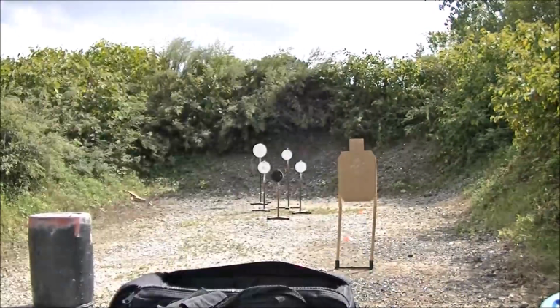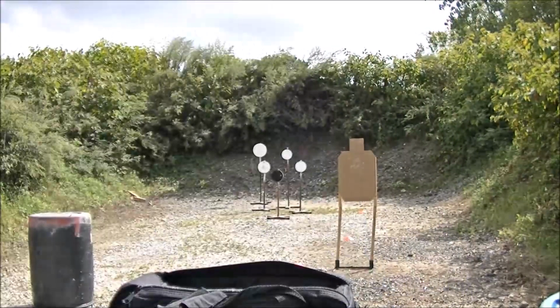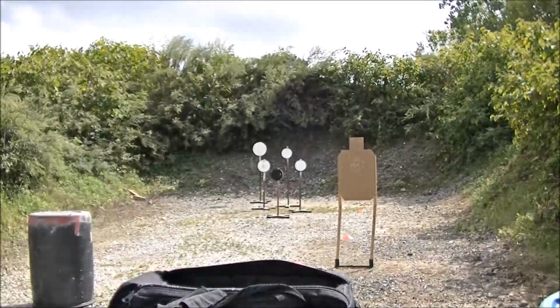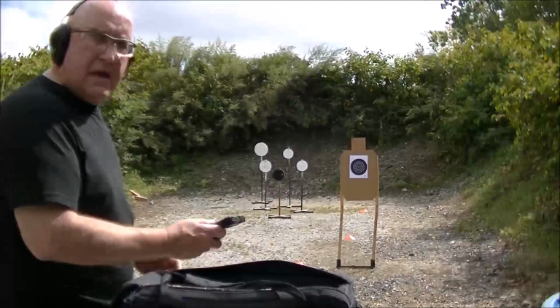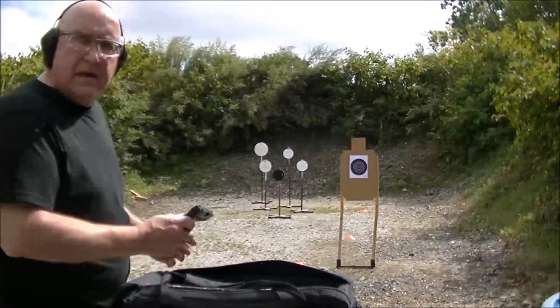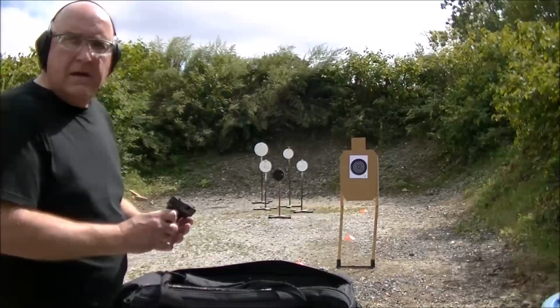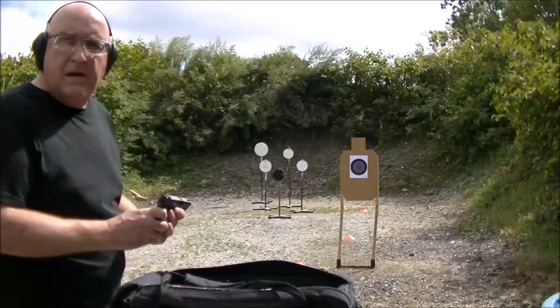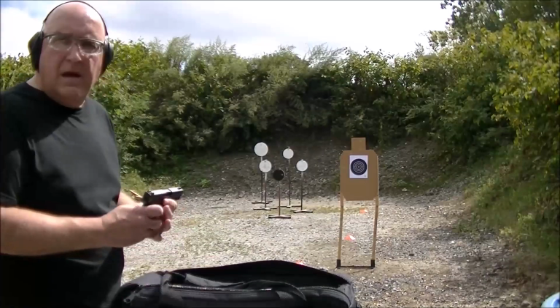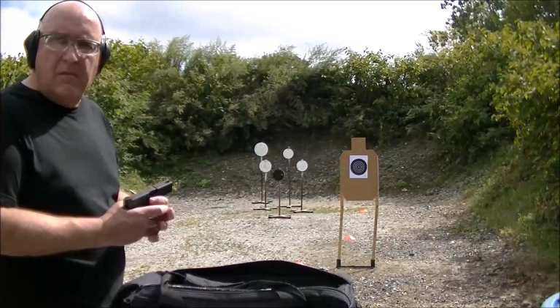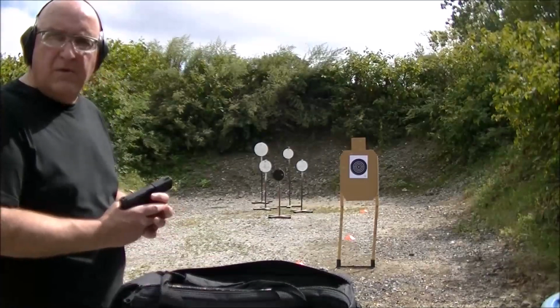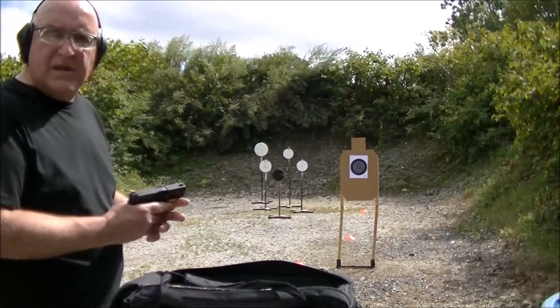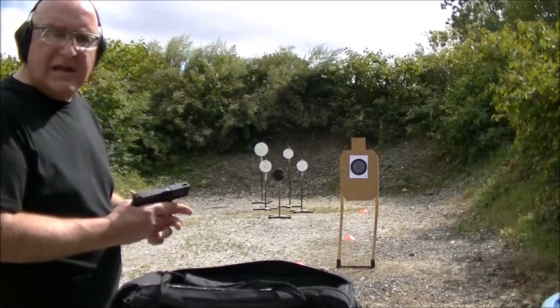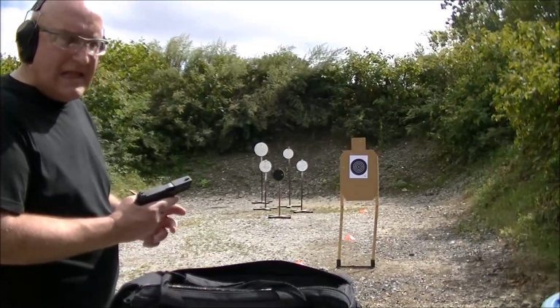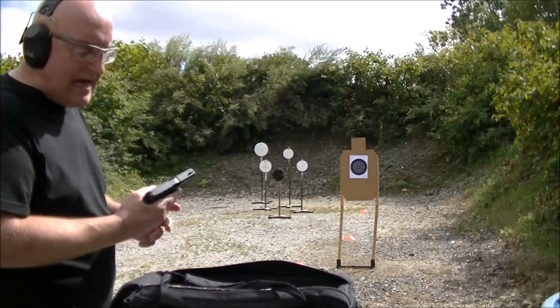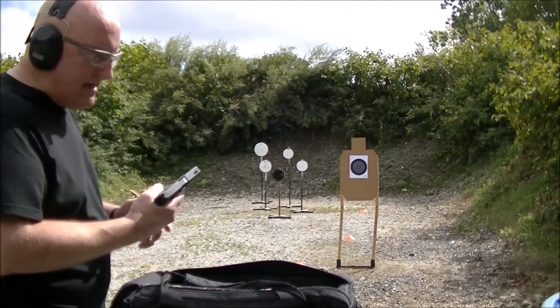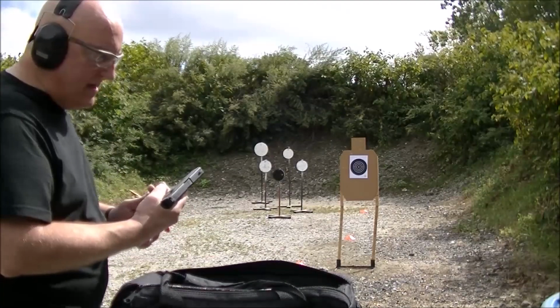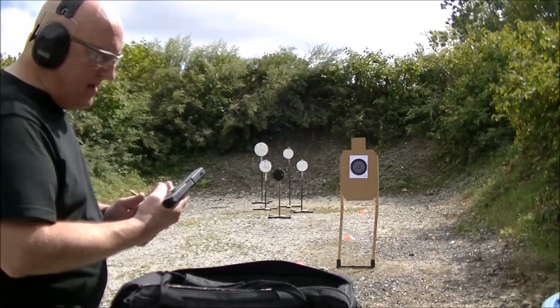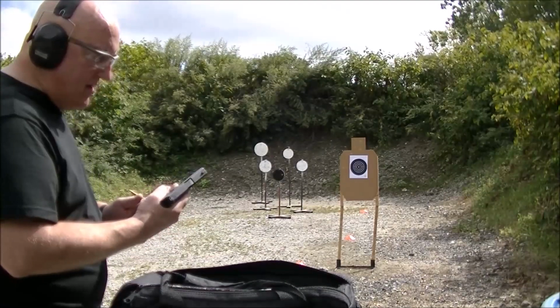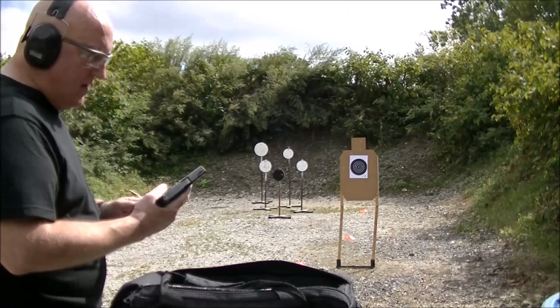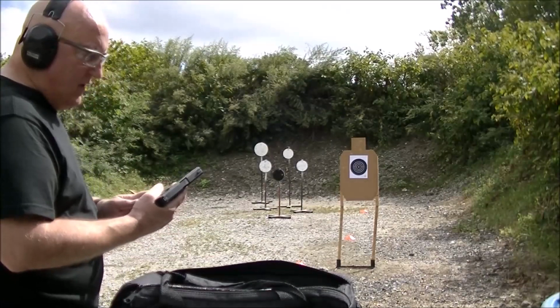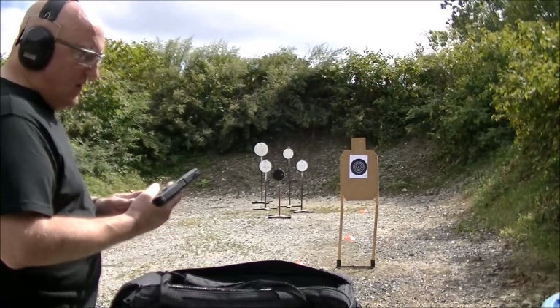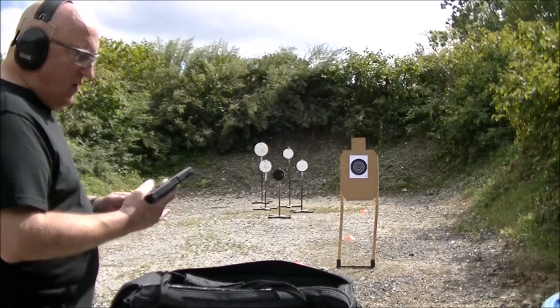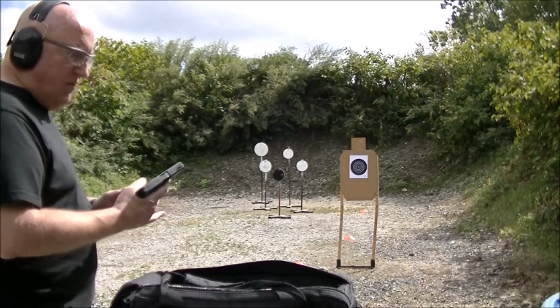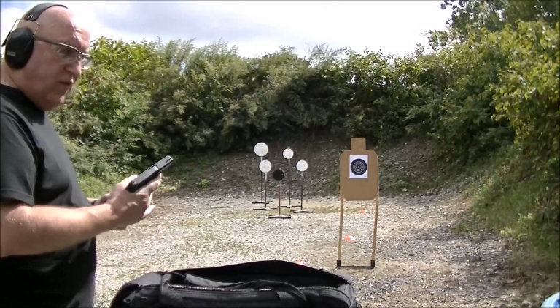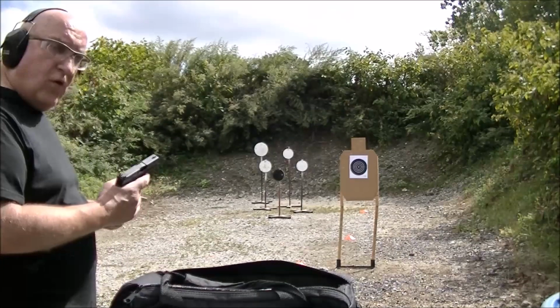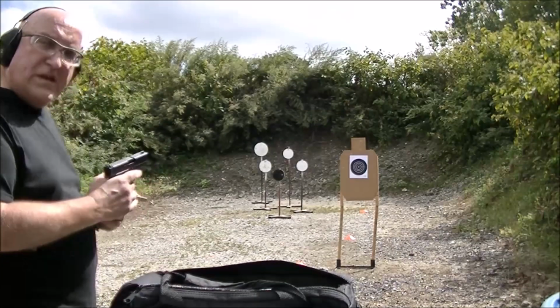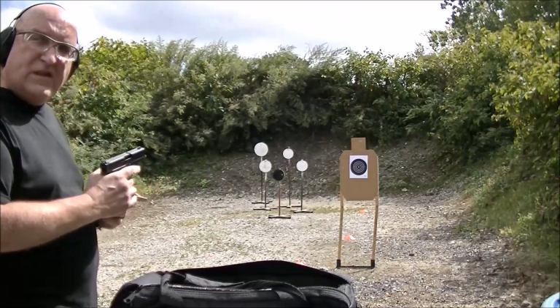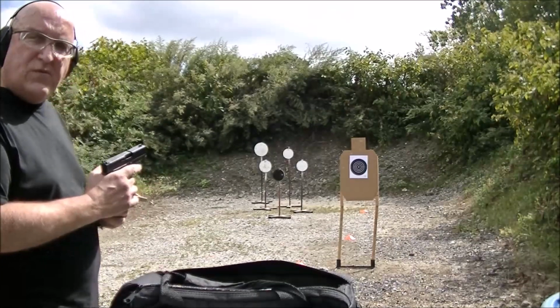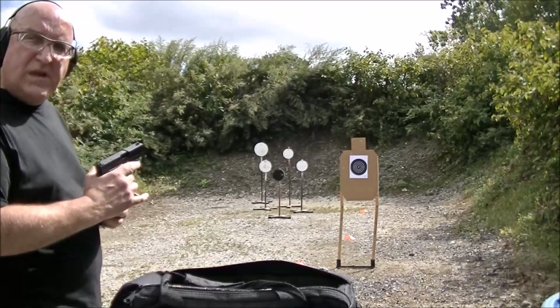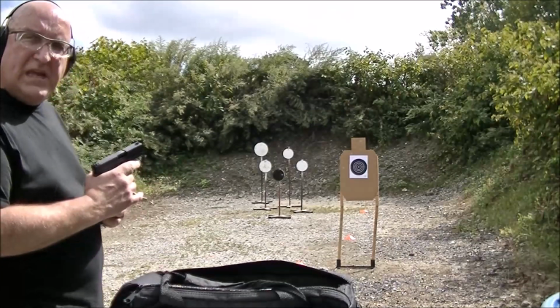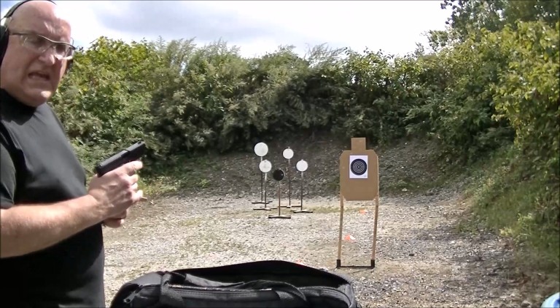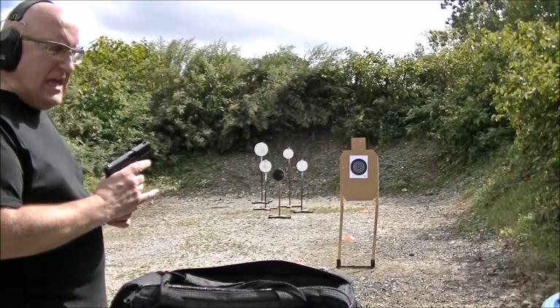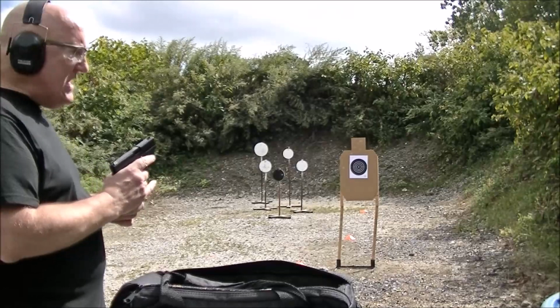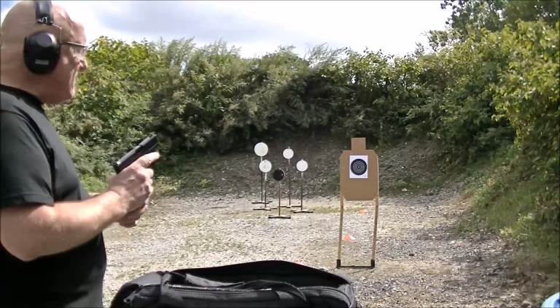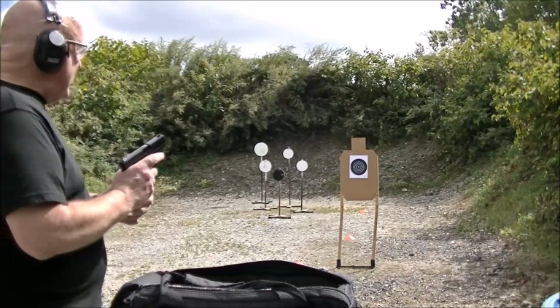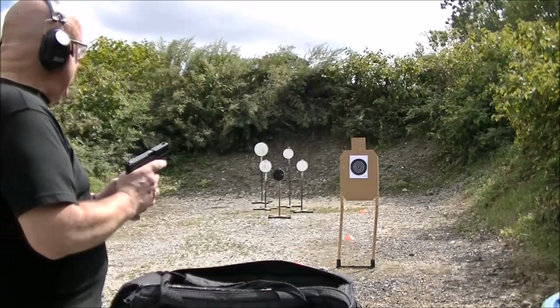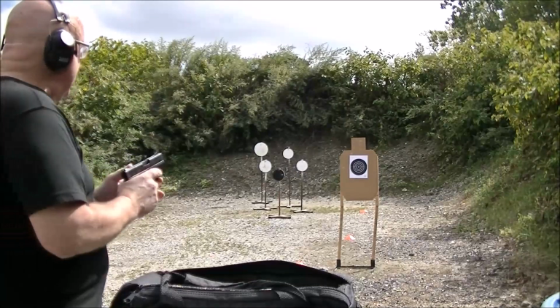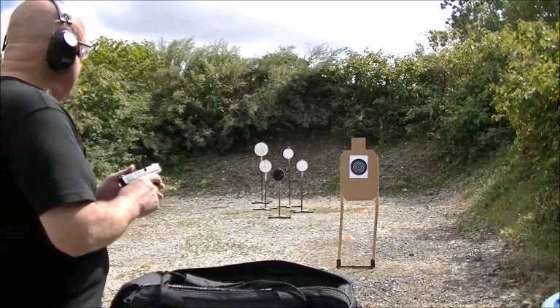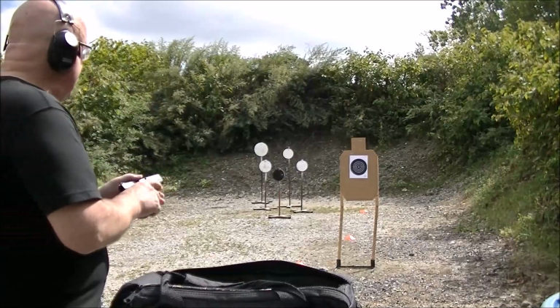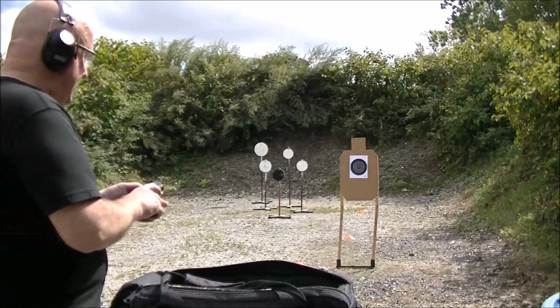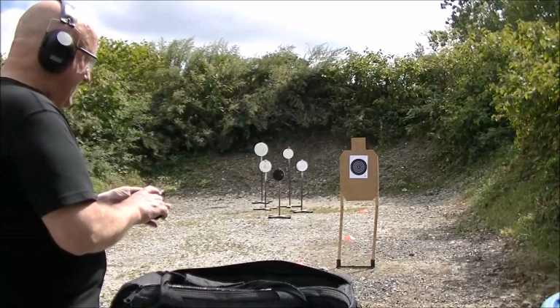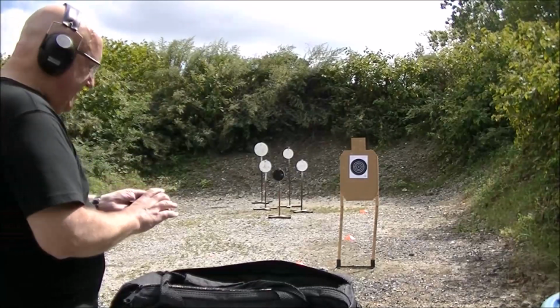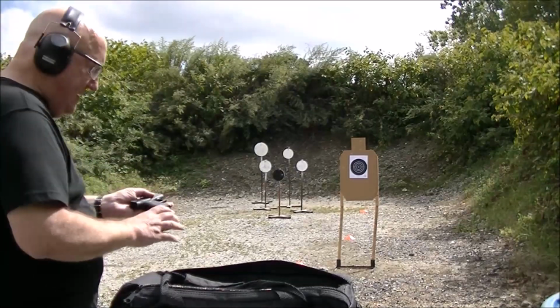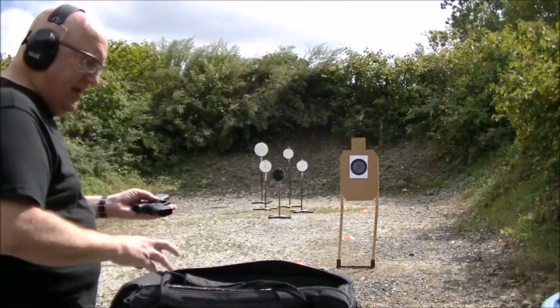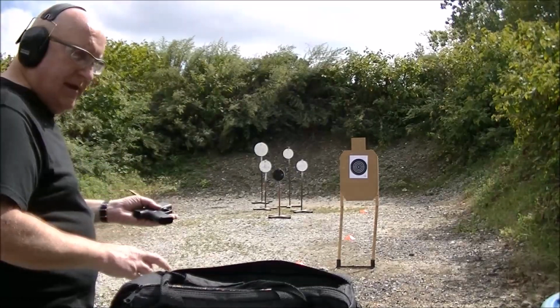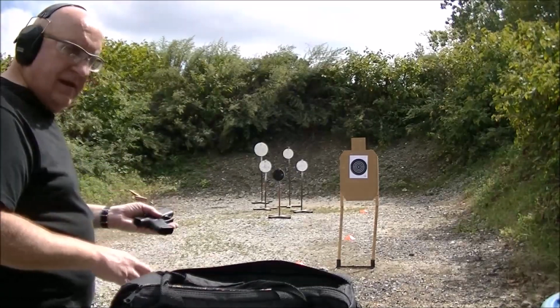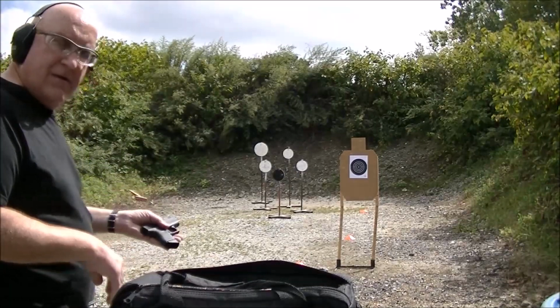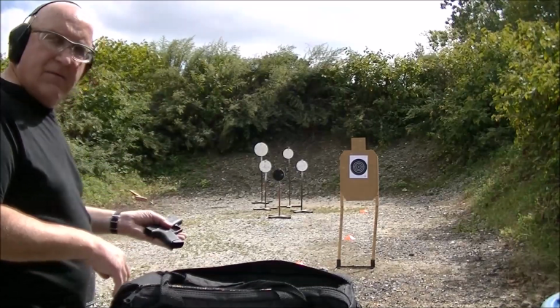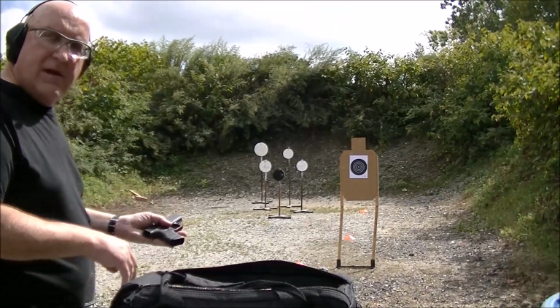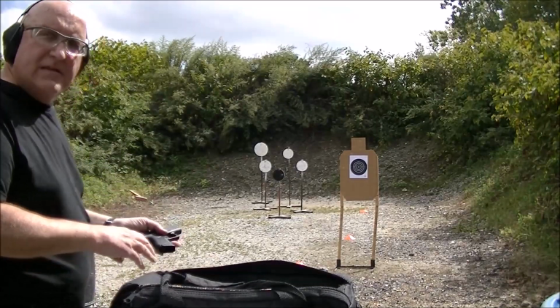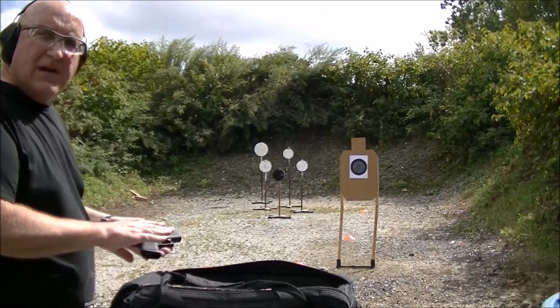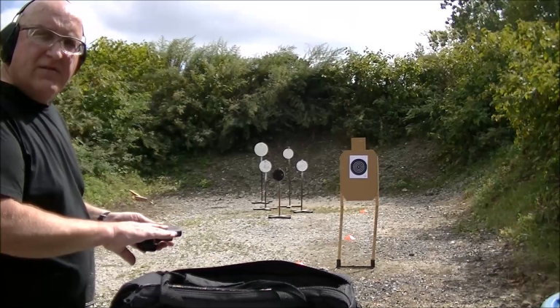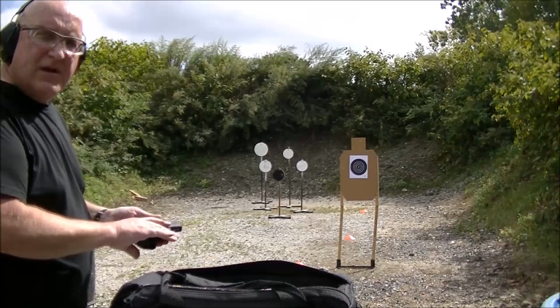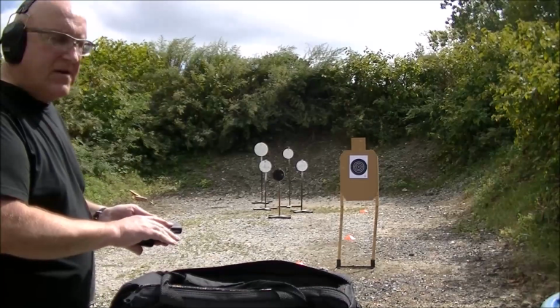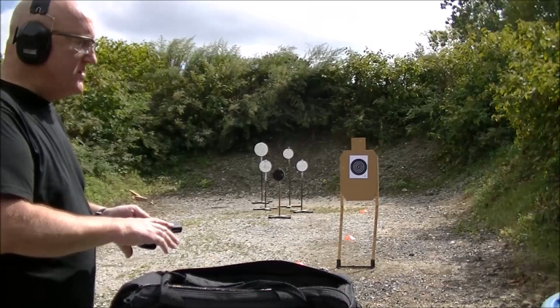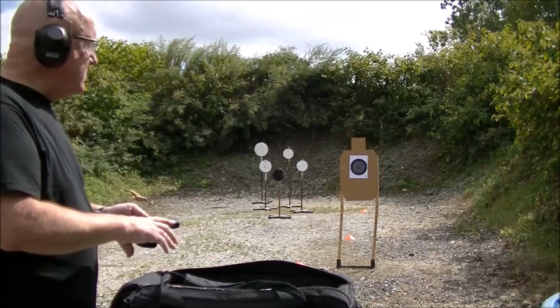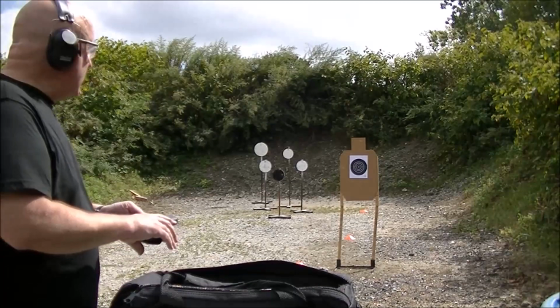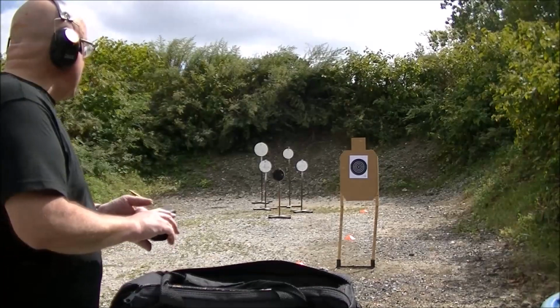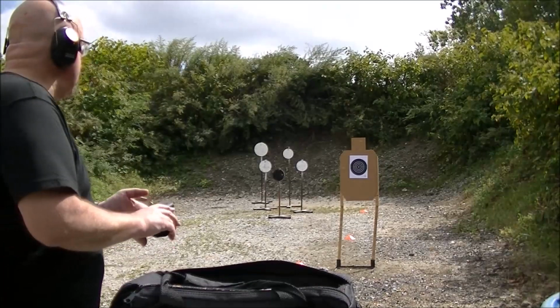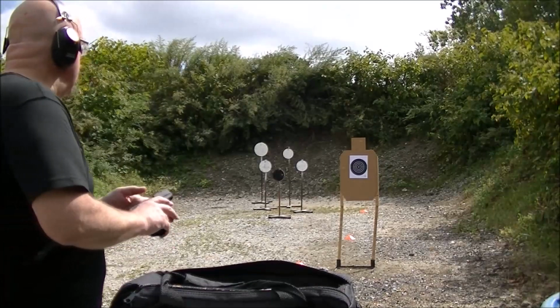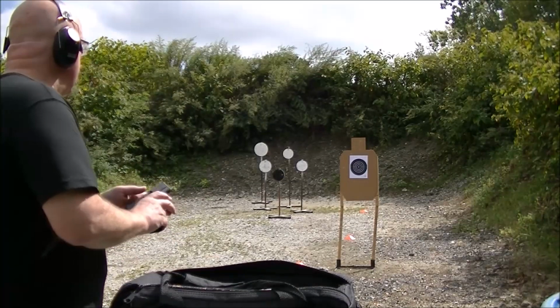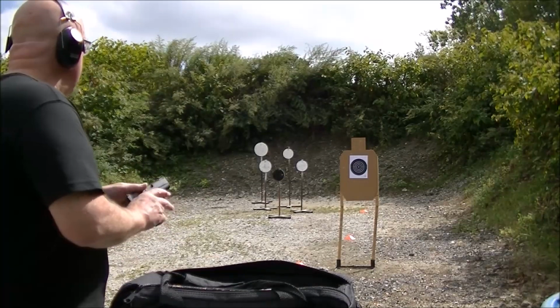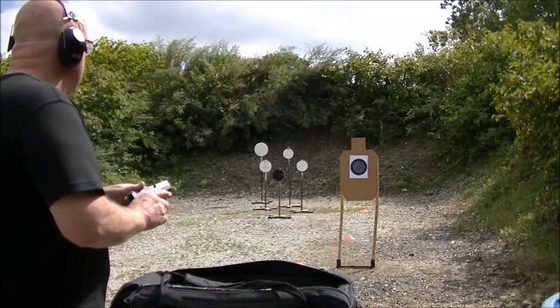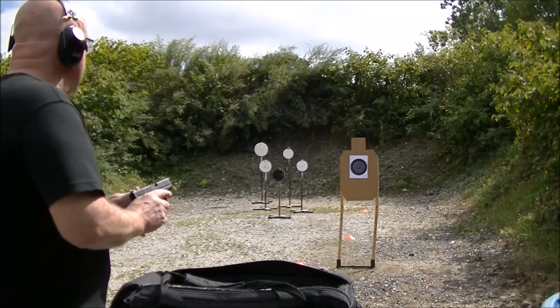I think the gun shoots better than I did that day. This was one of those days where maybe I should have done something else.